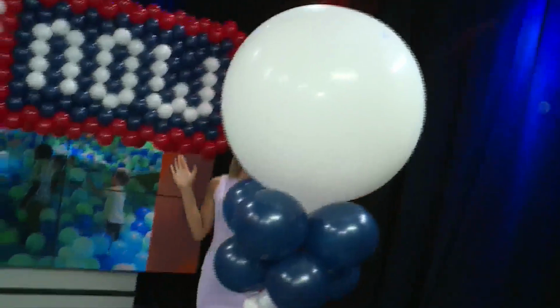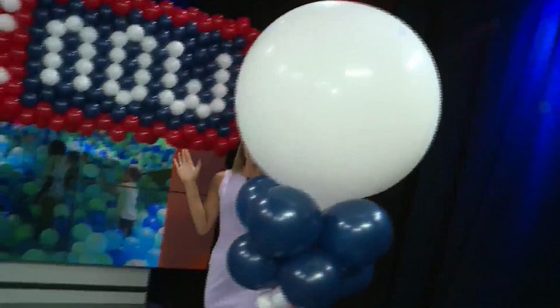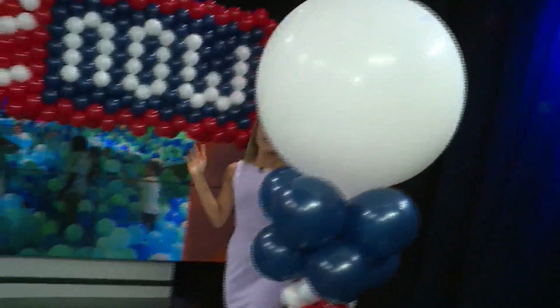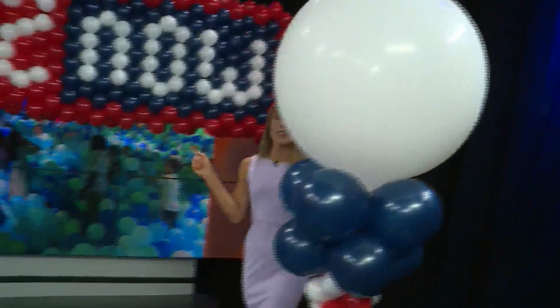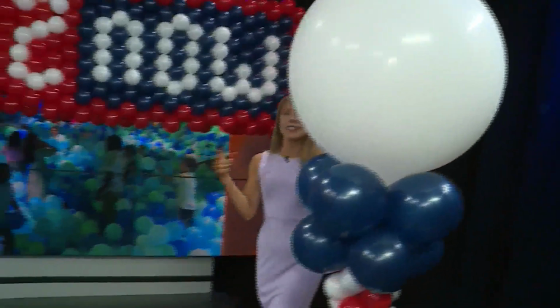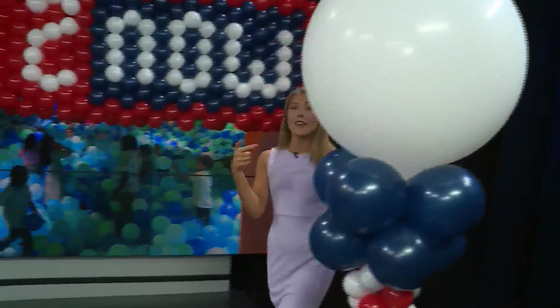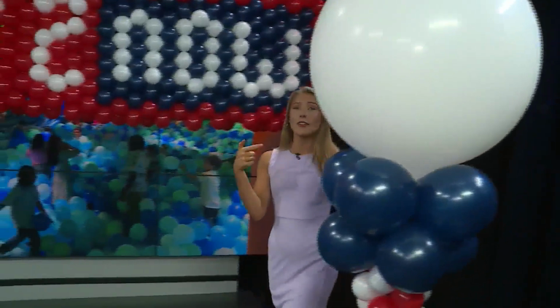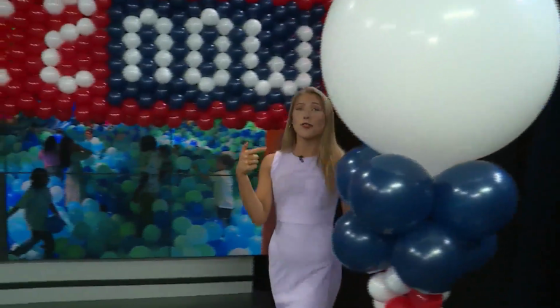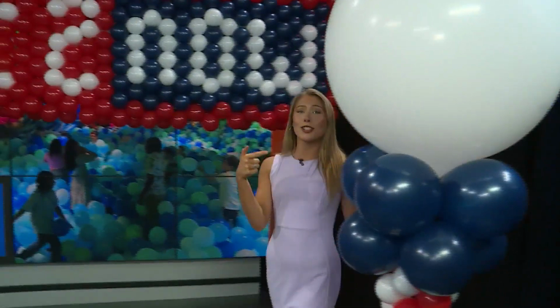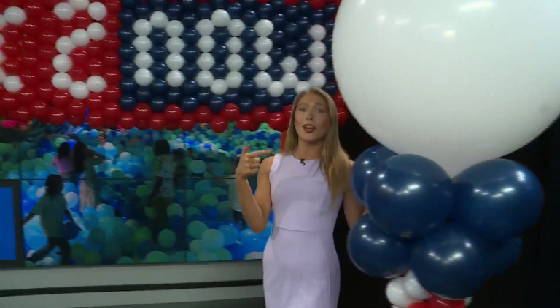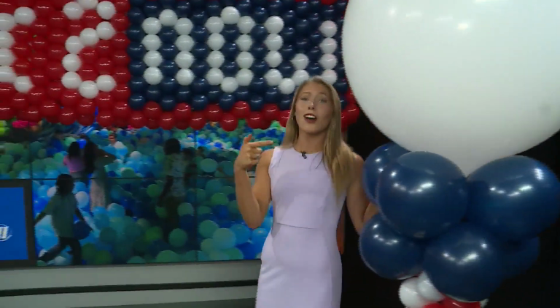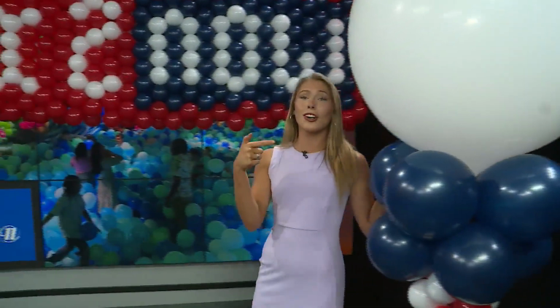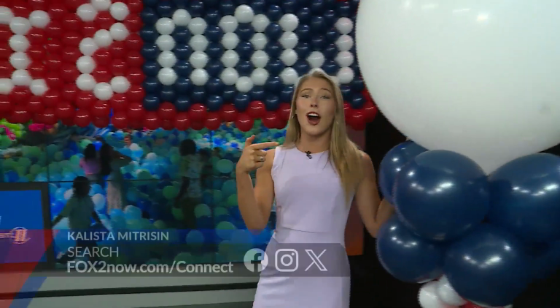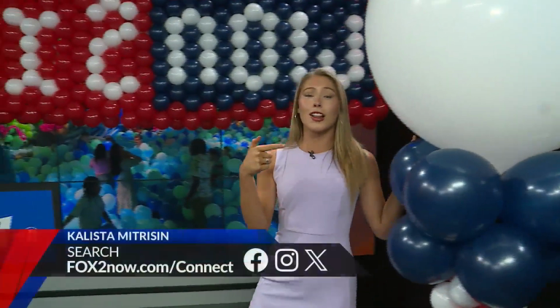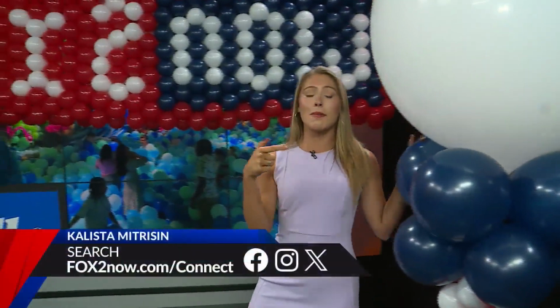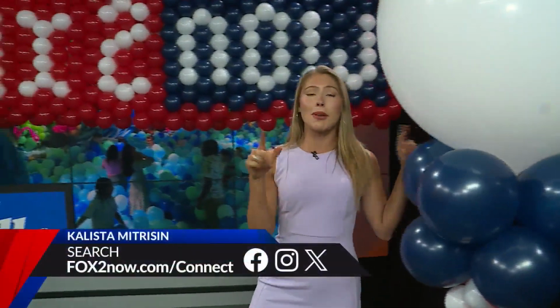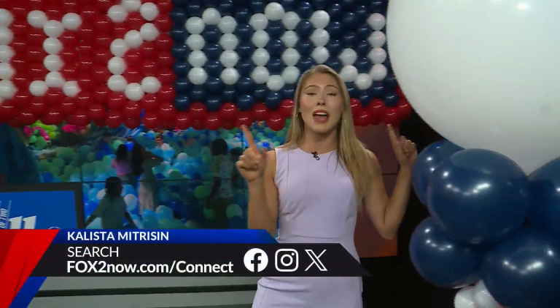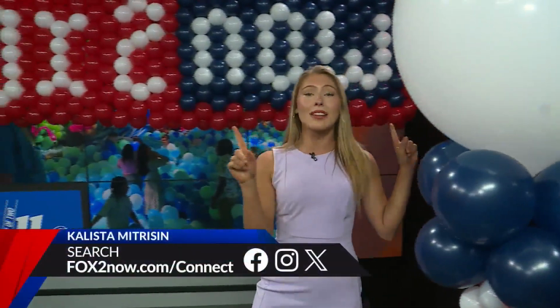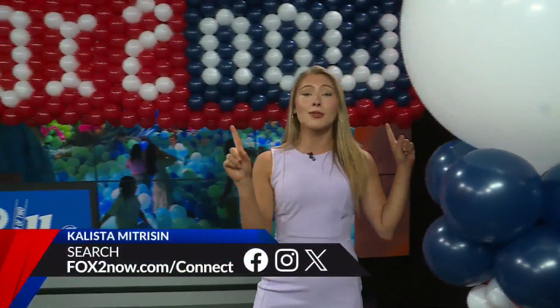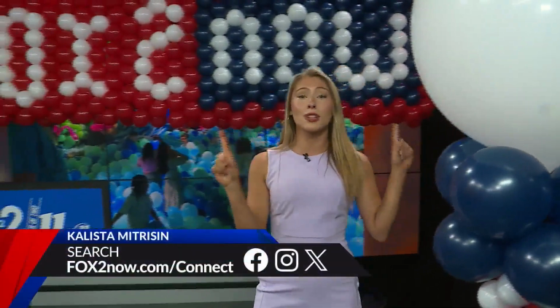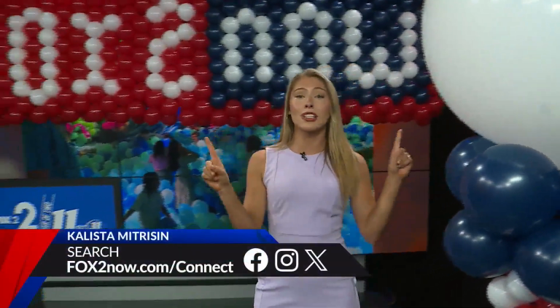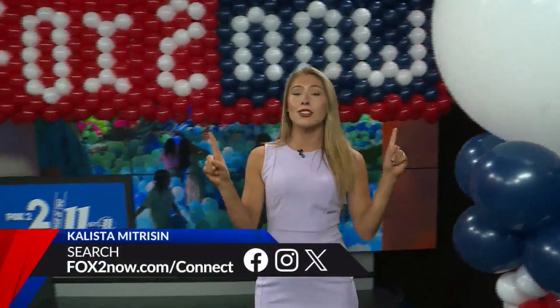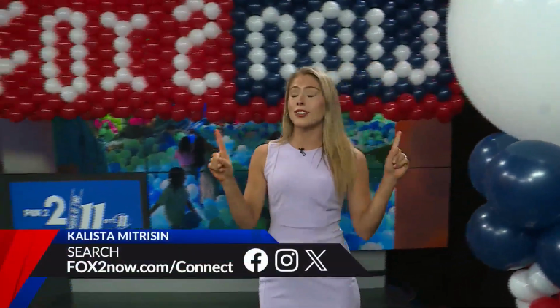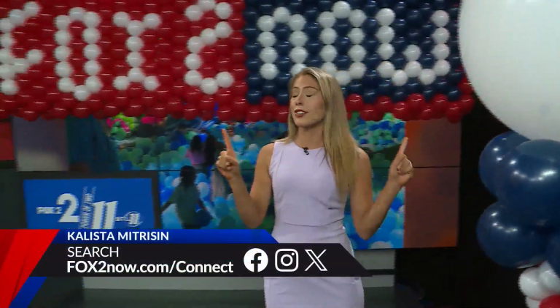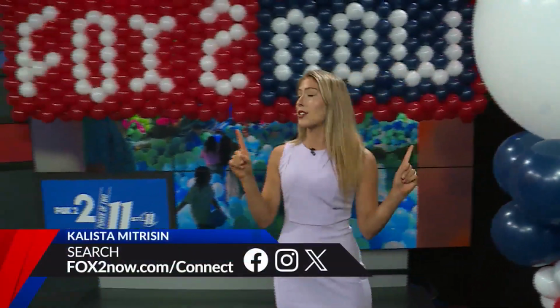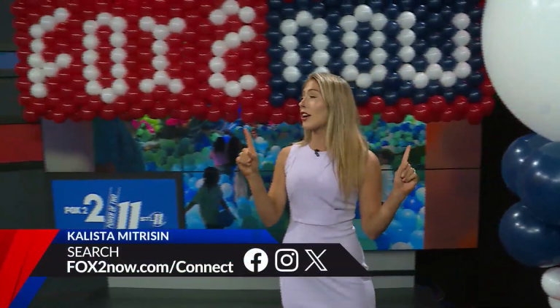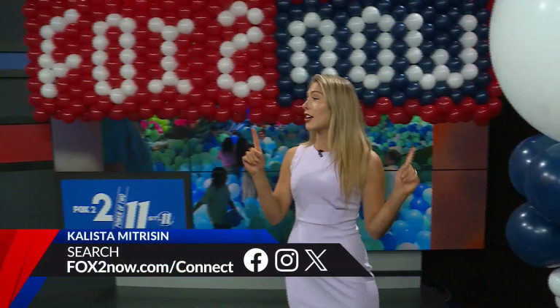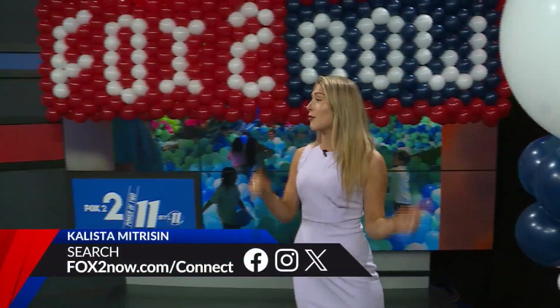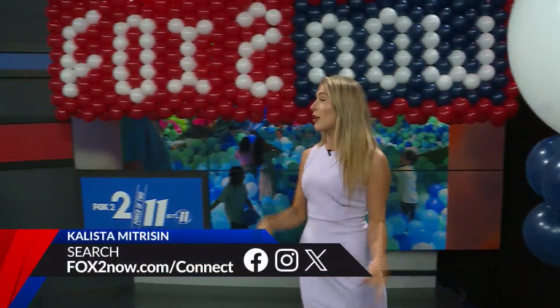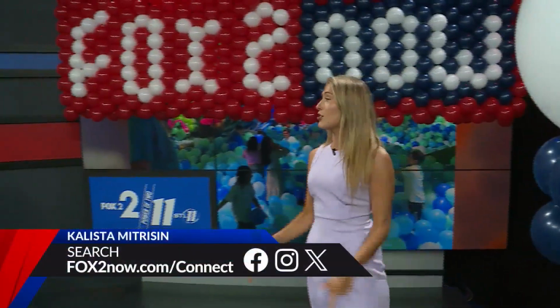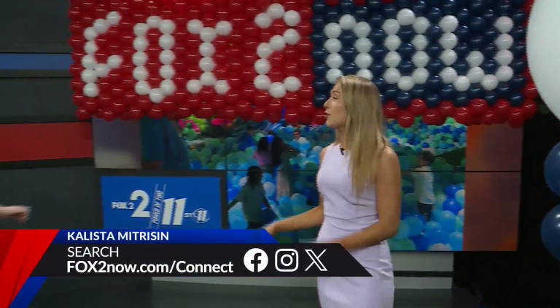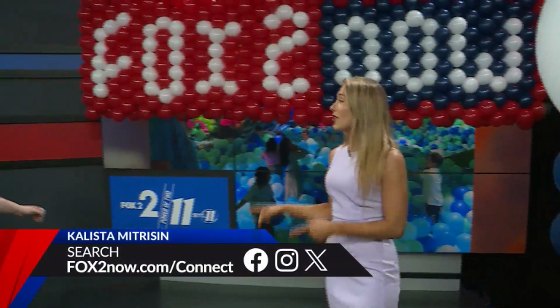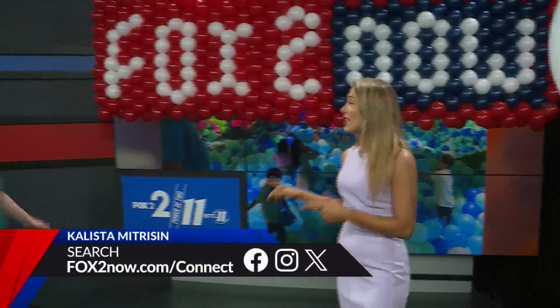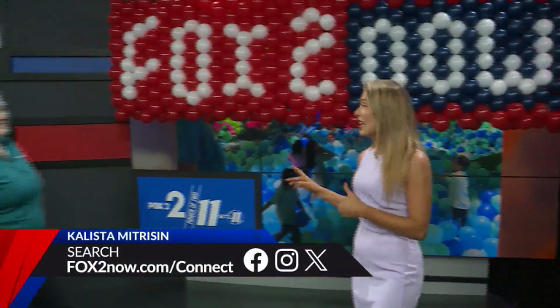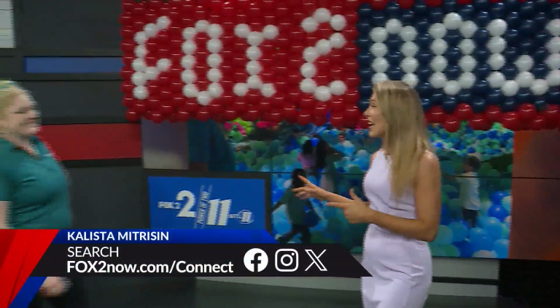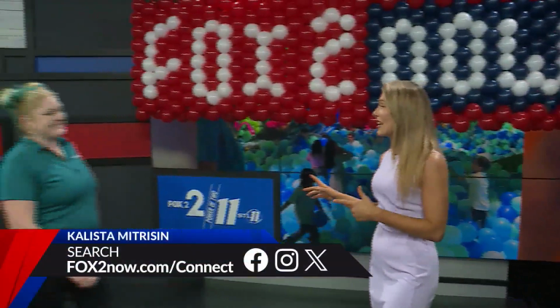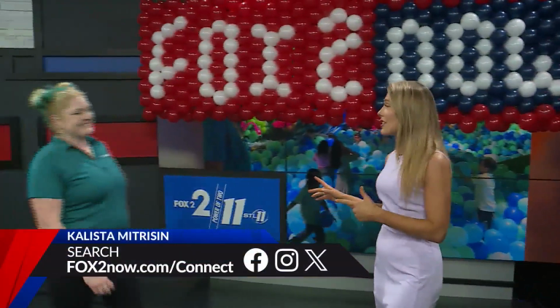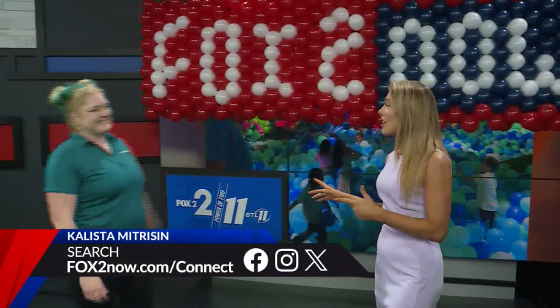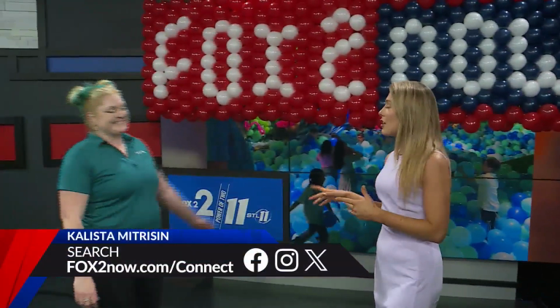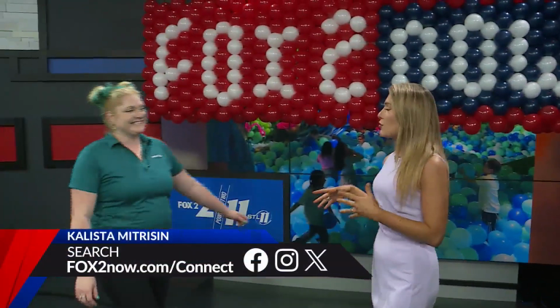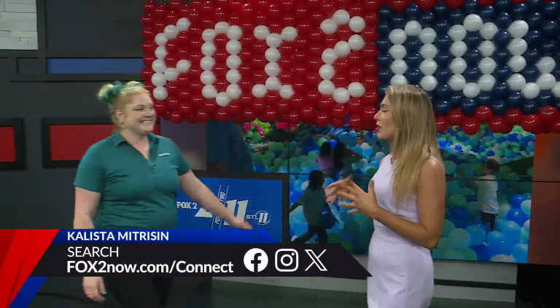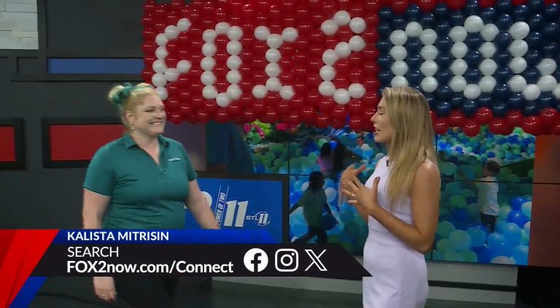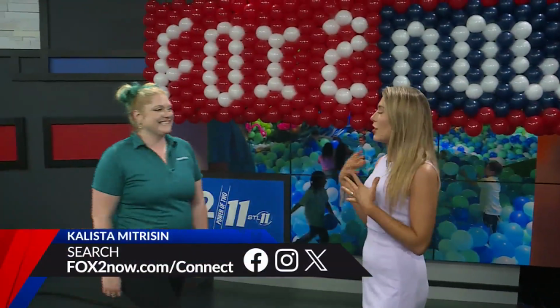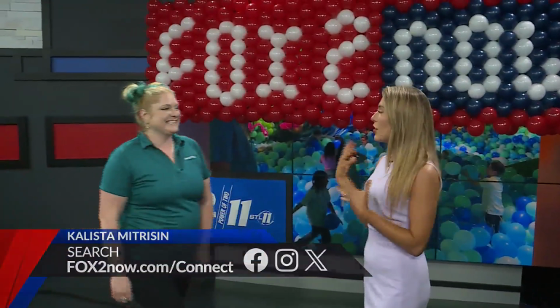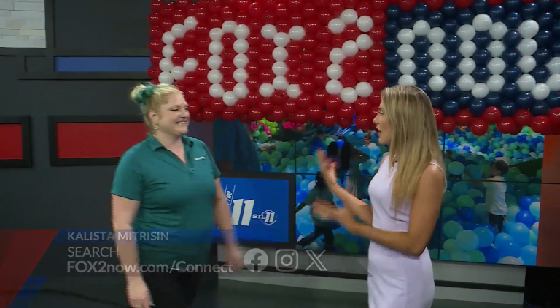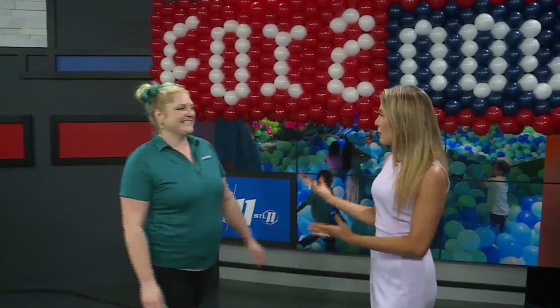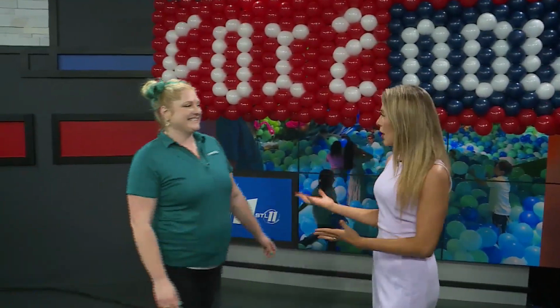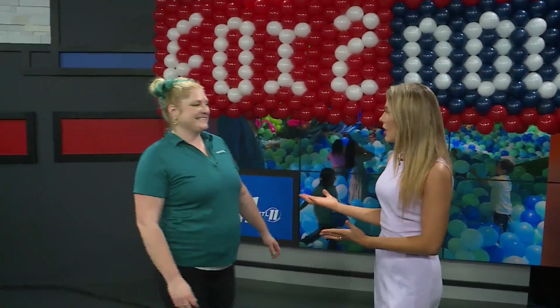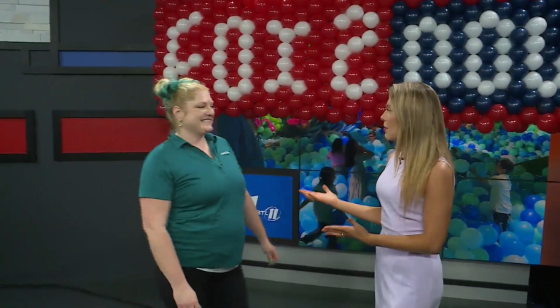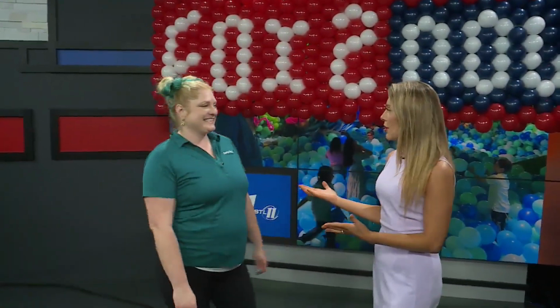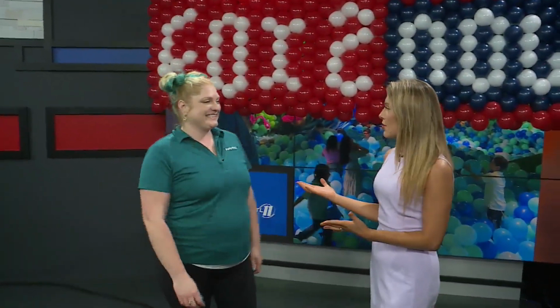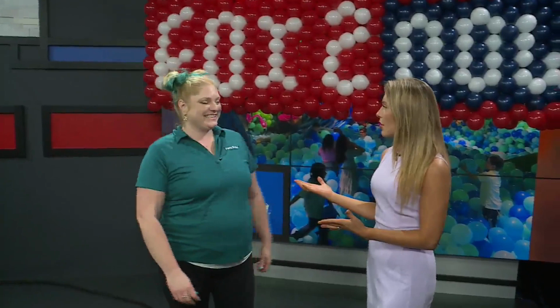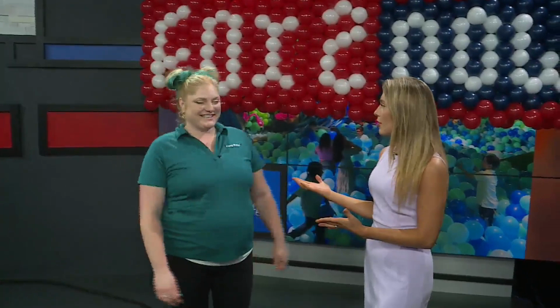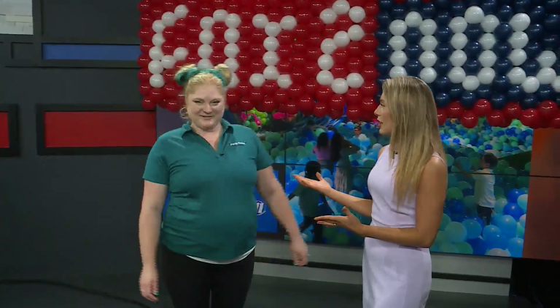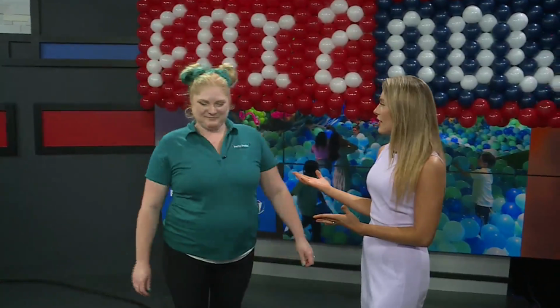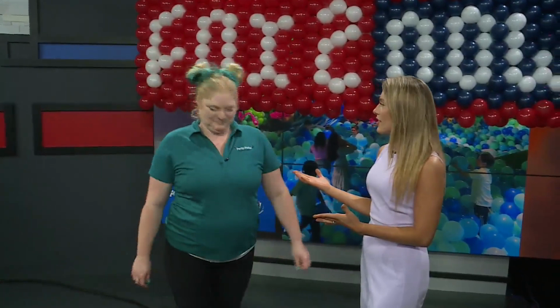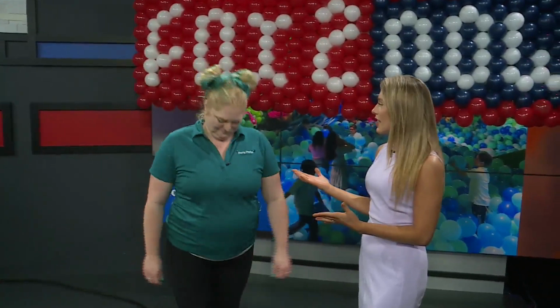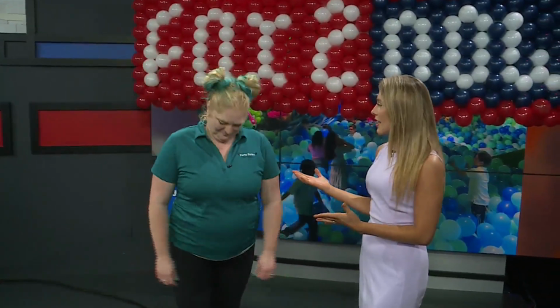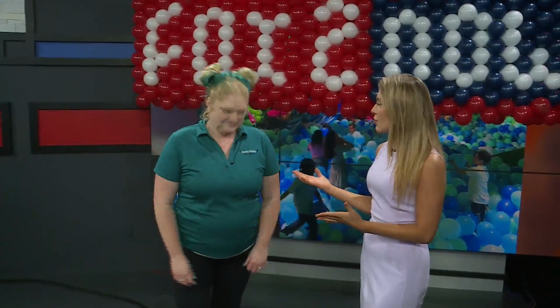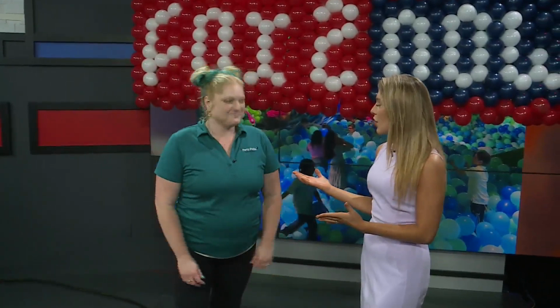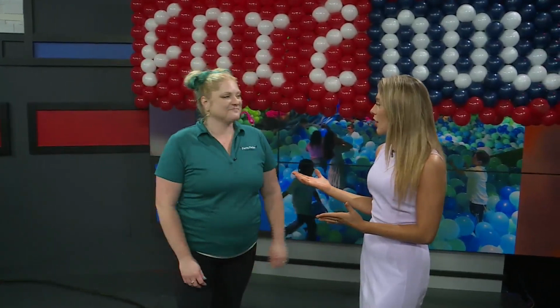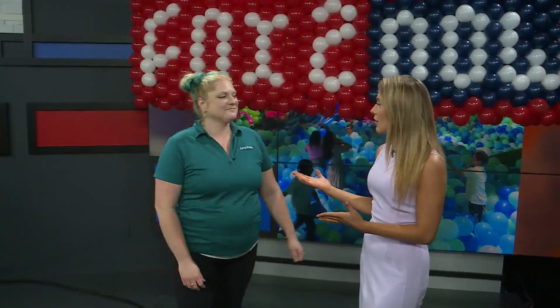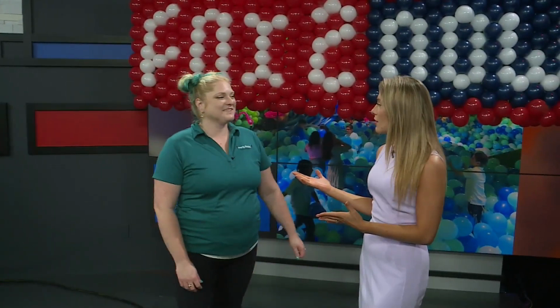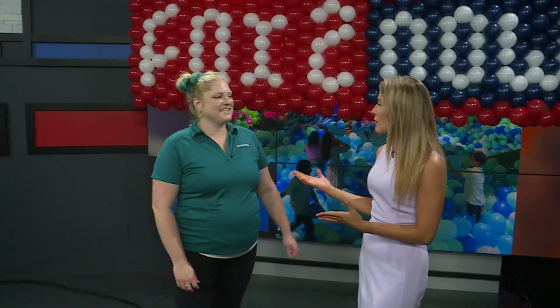Standing behind this seven-foot-tall column, but that's really just the start of what Julie does. Julie, I know you have Party Perks over in St. Charles.